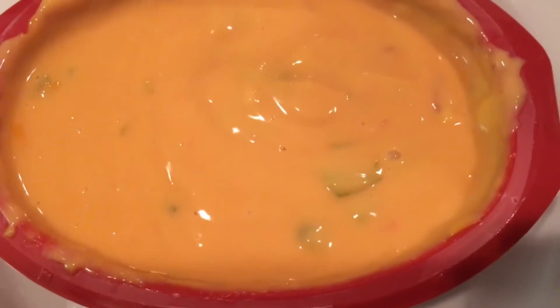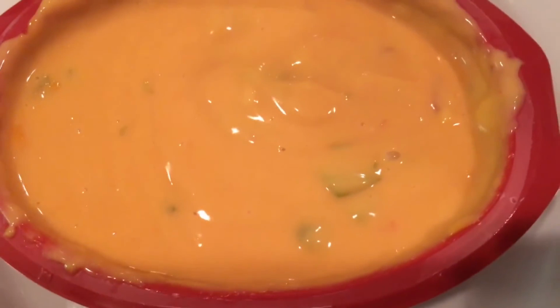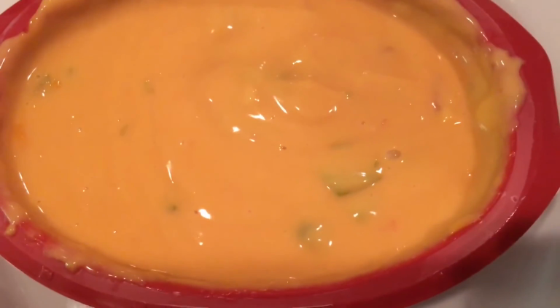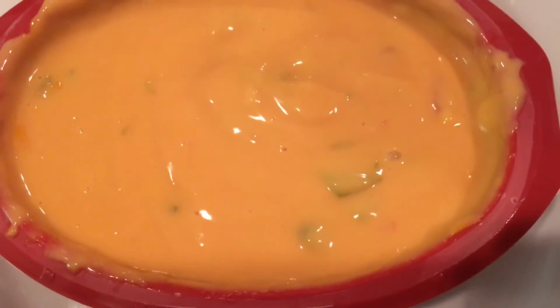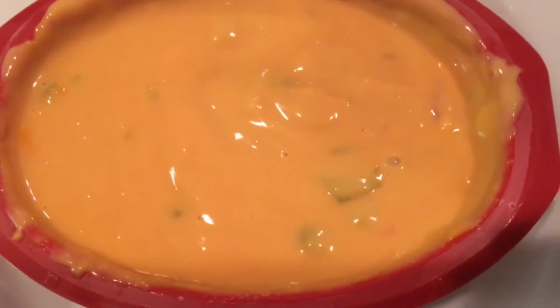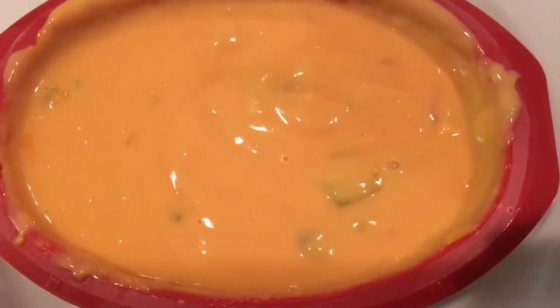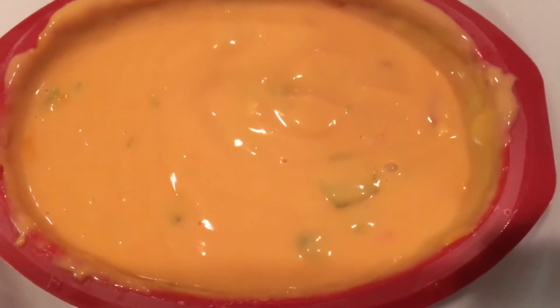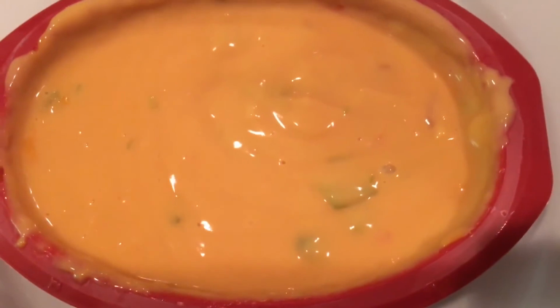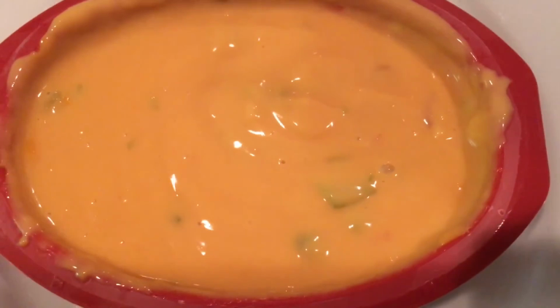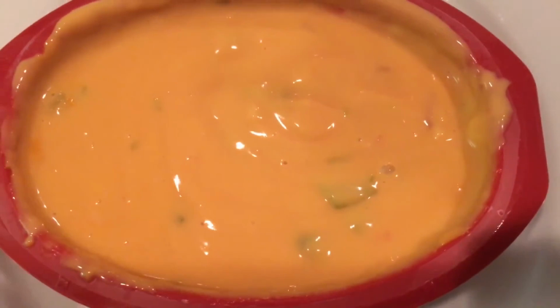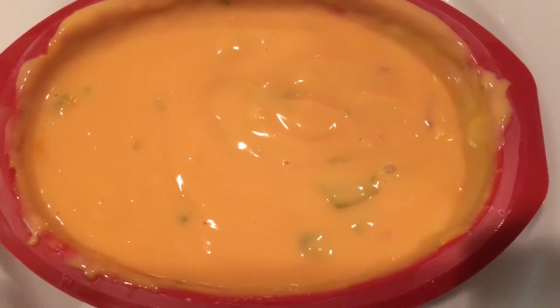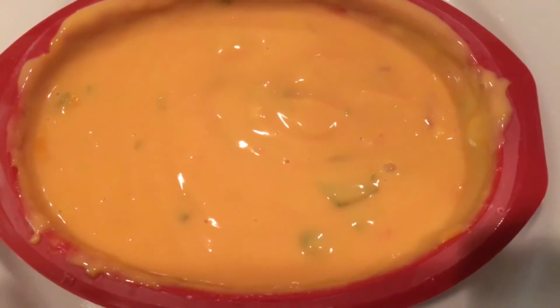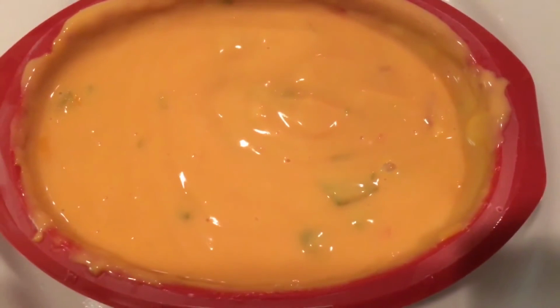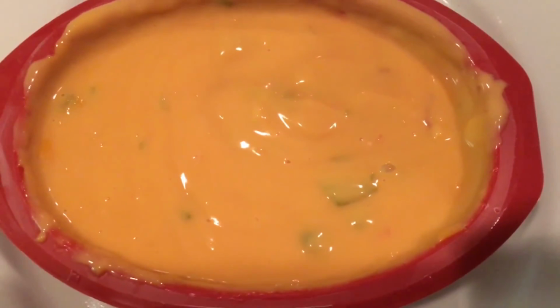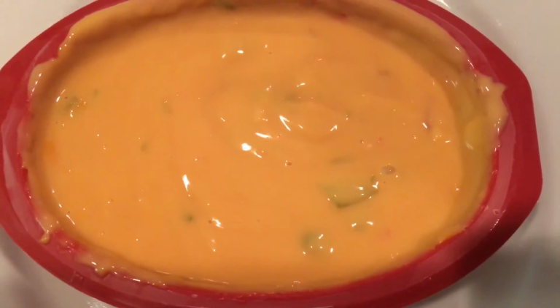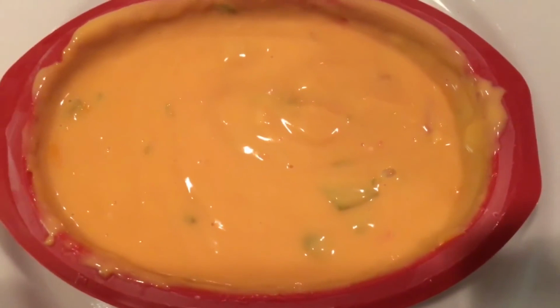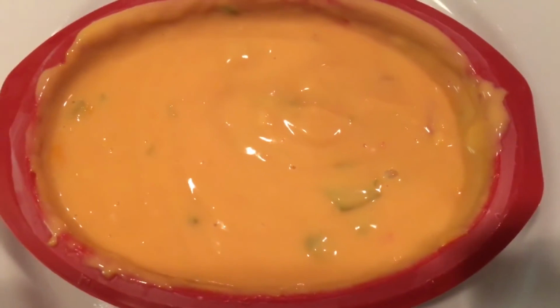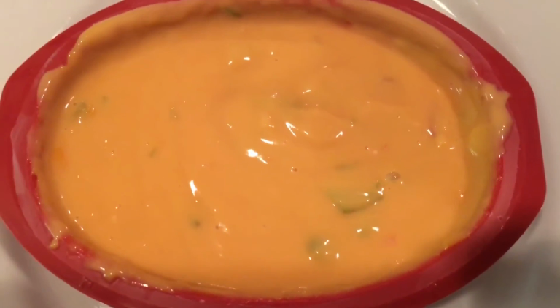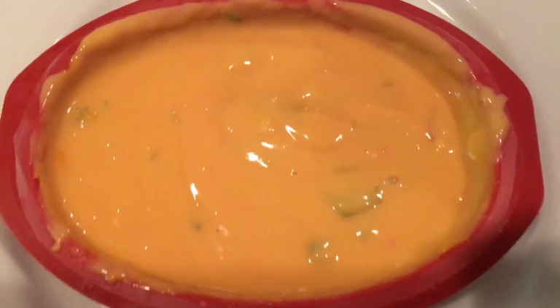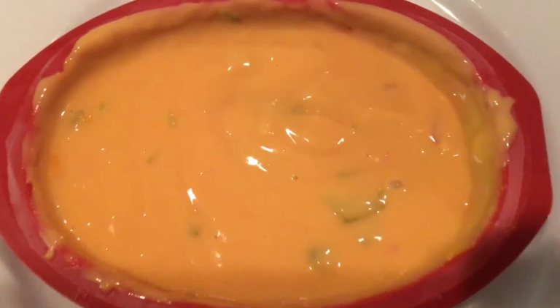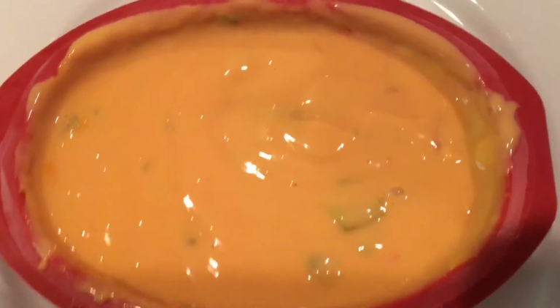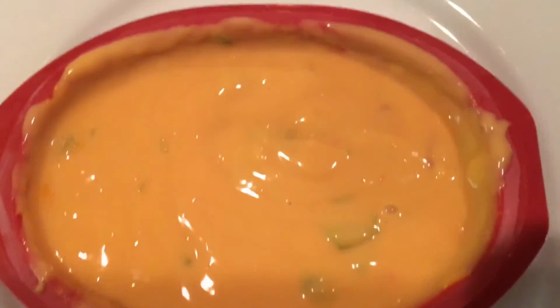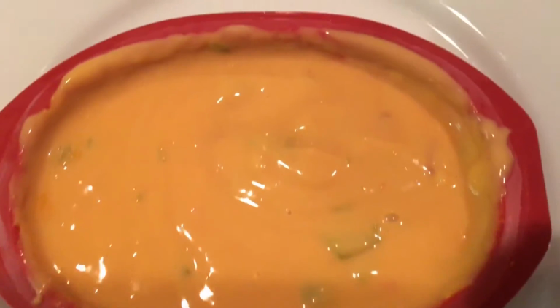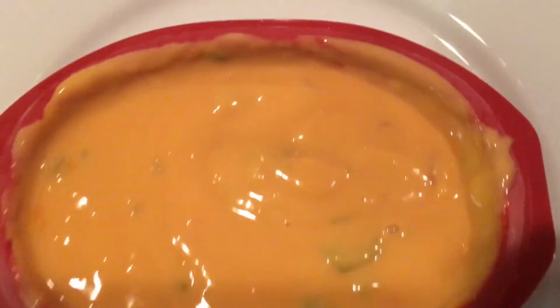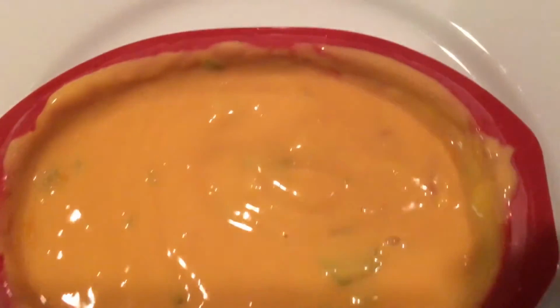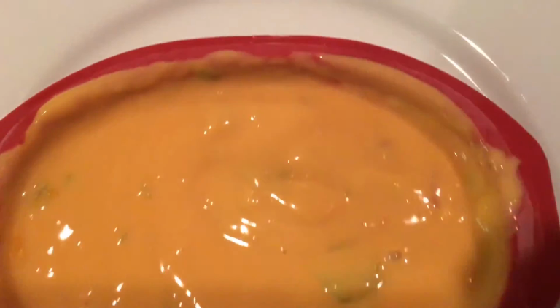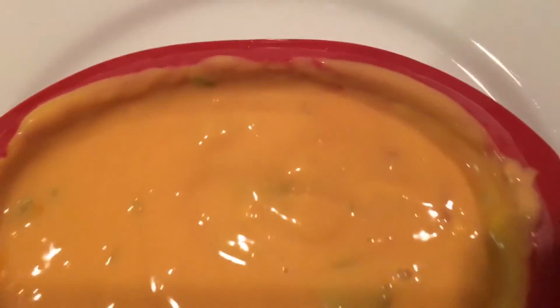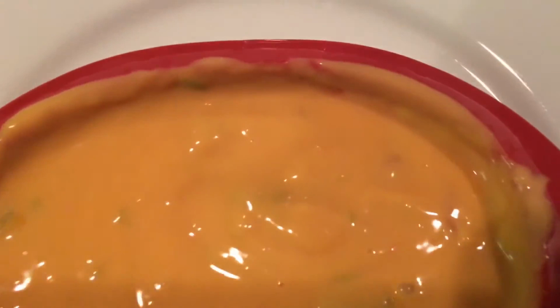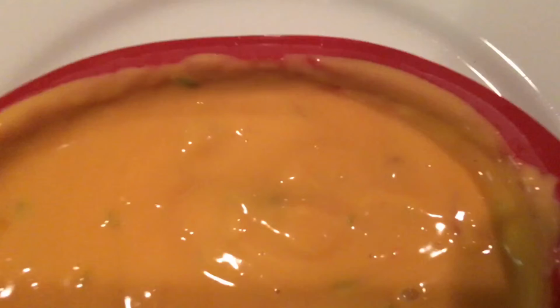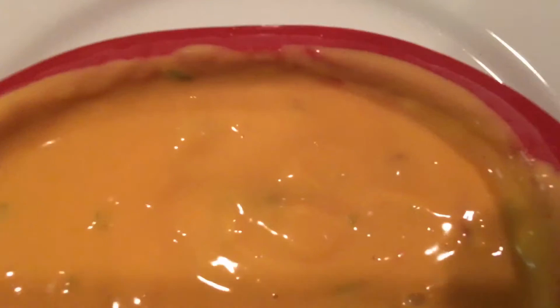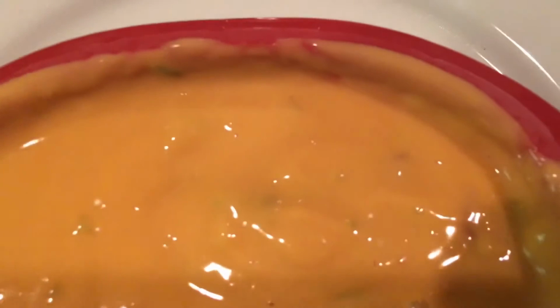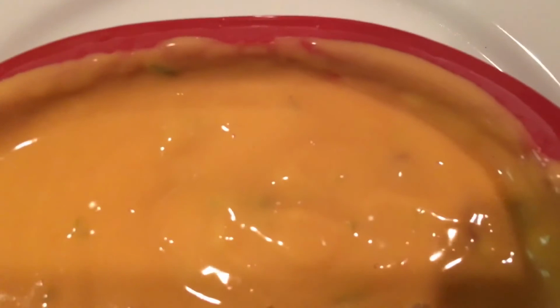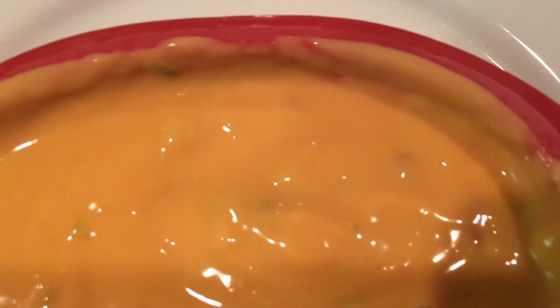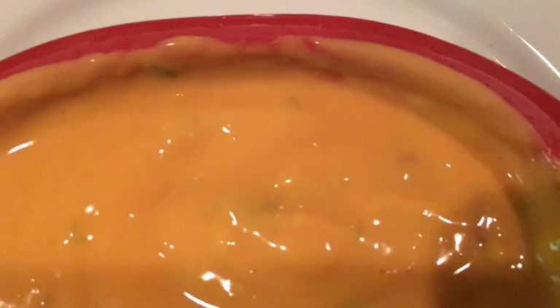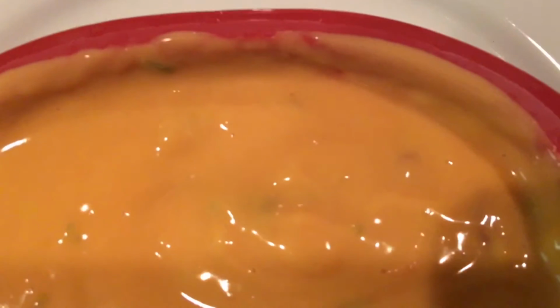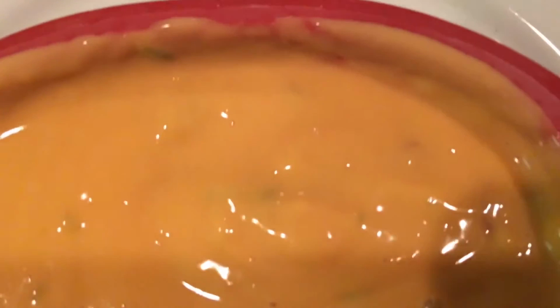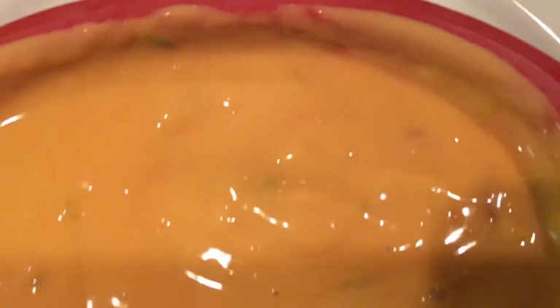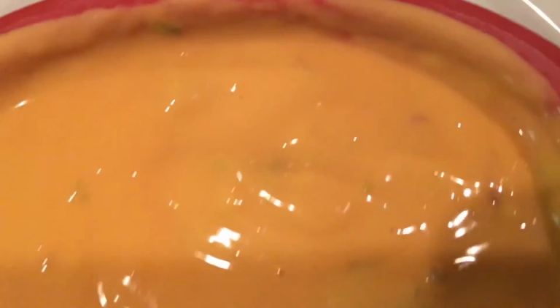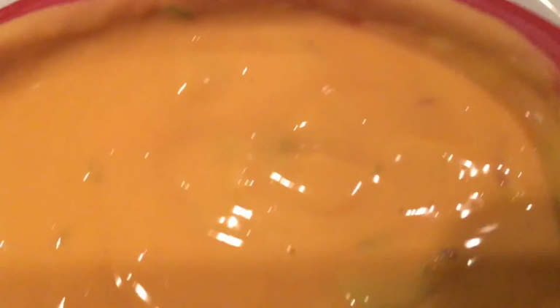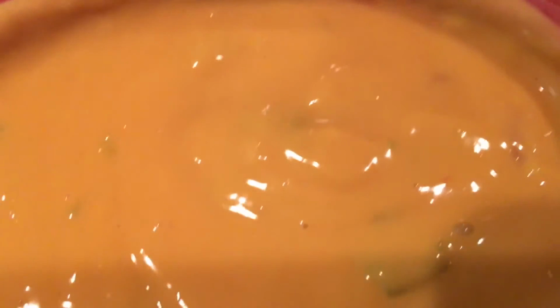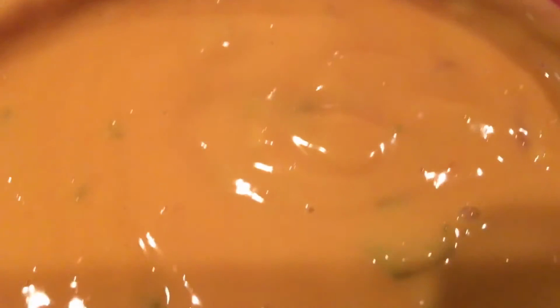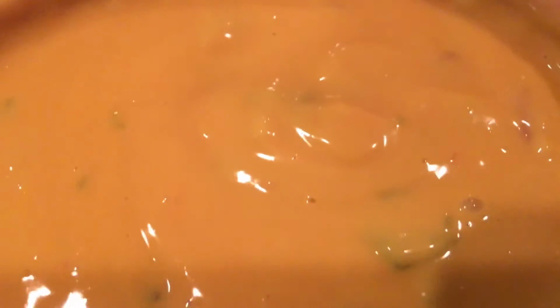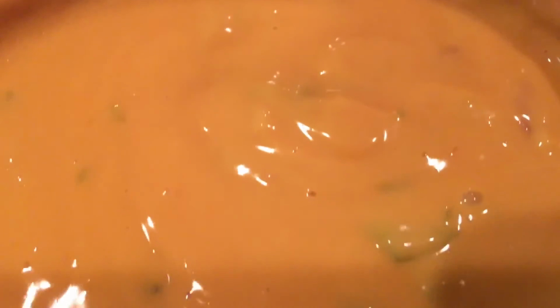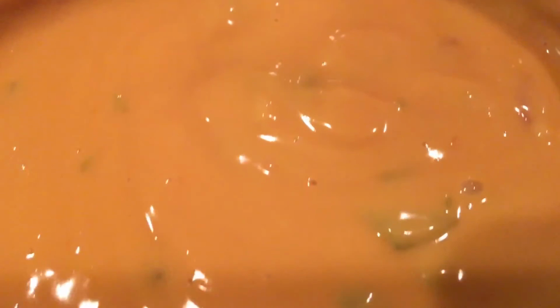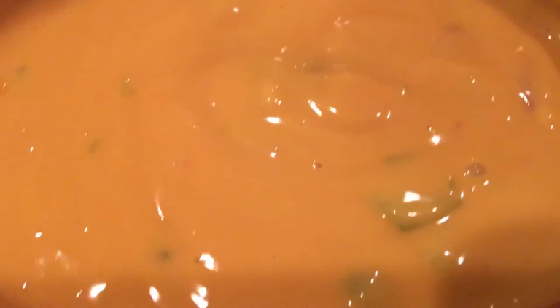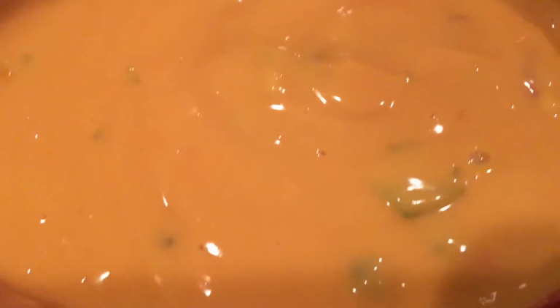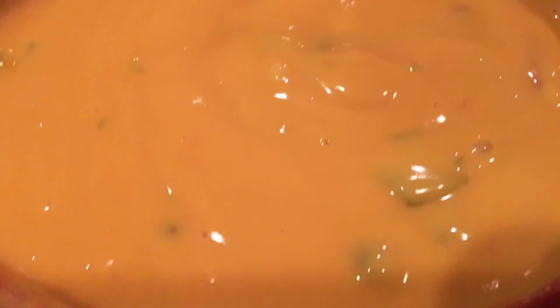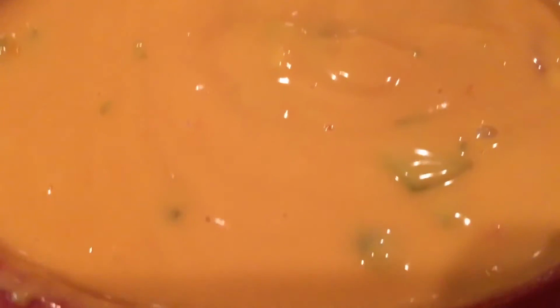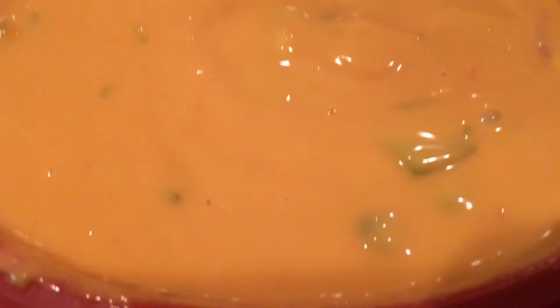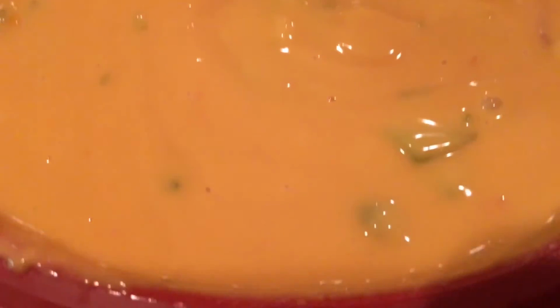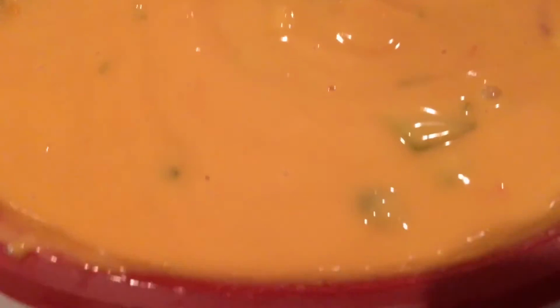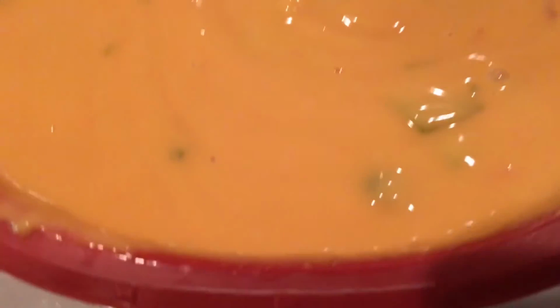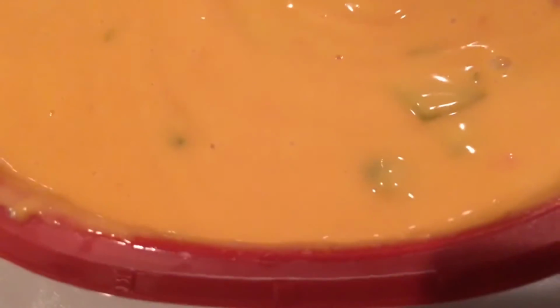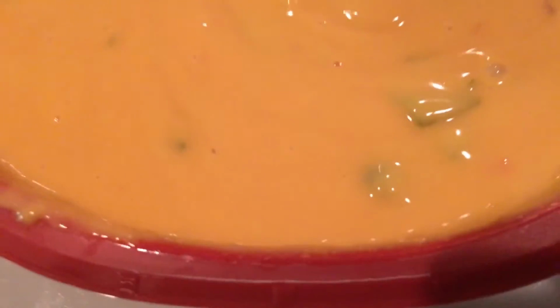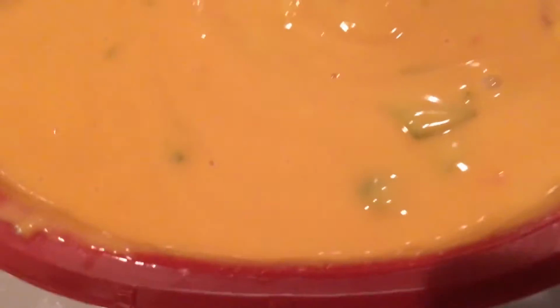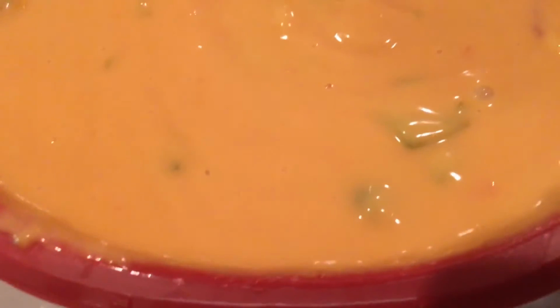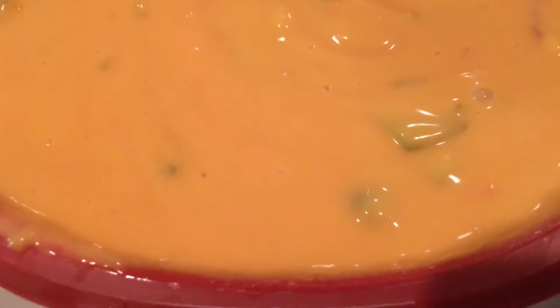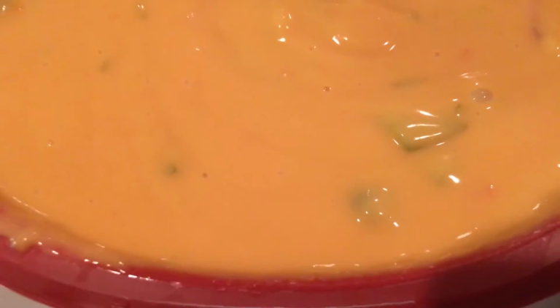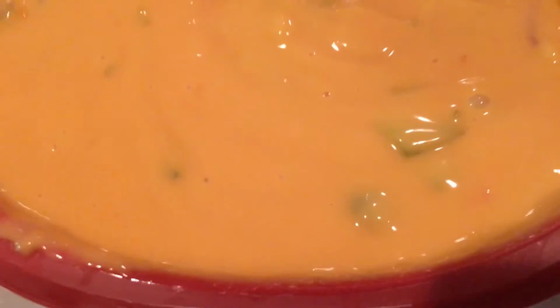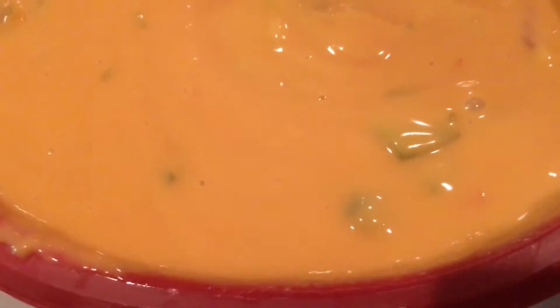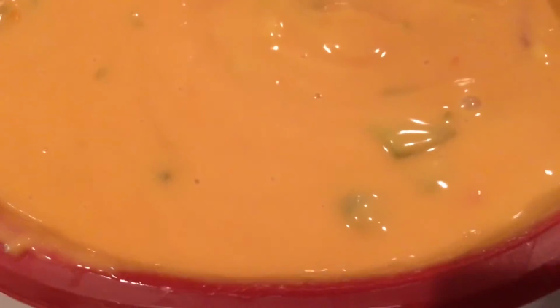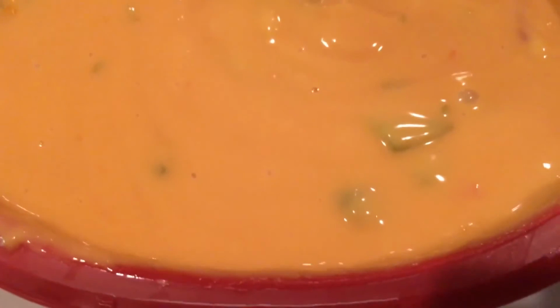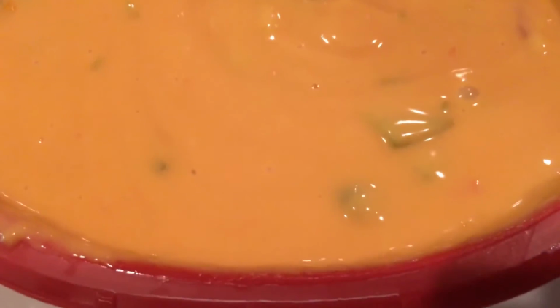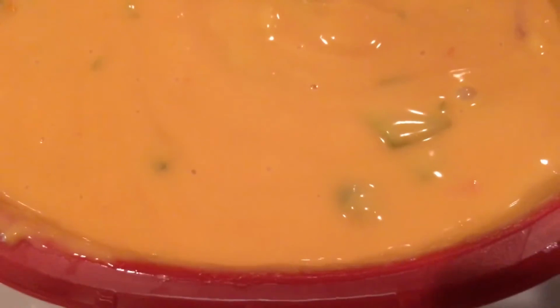The cheese was noticeably watery and bland — the cheese flavor was almost non-existent.